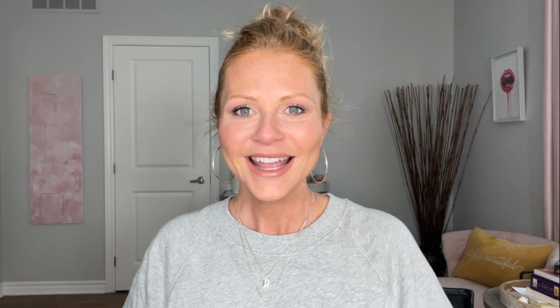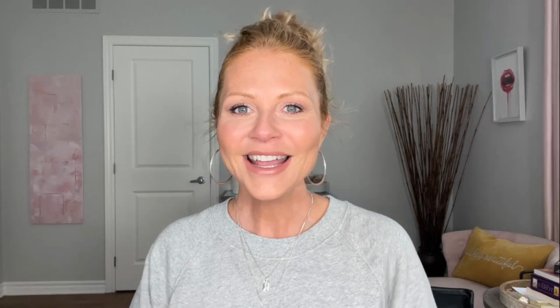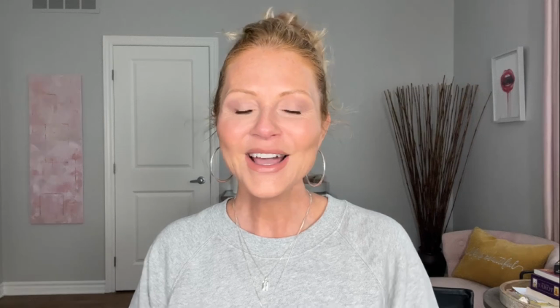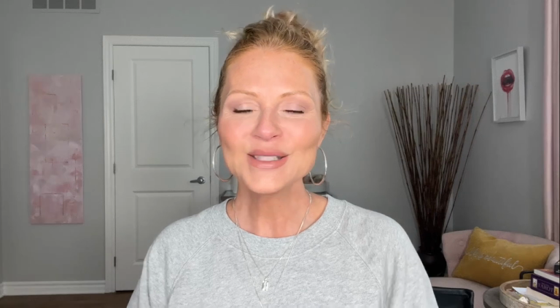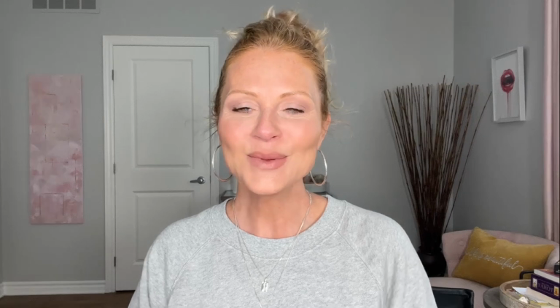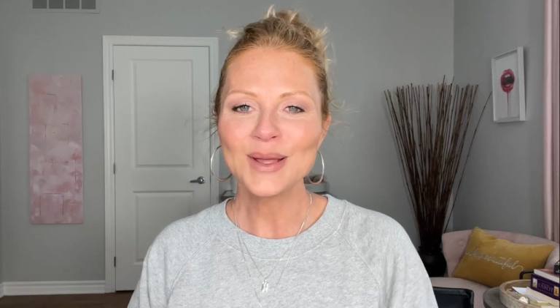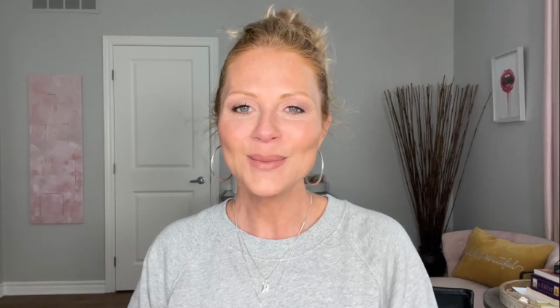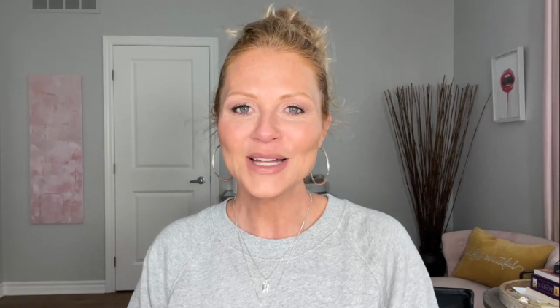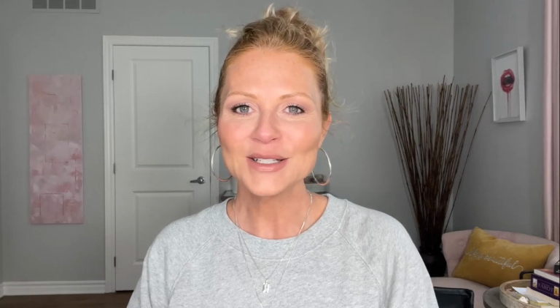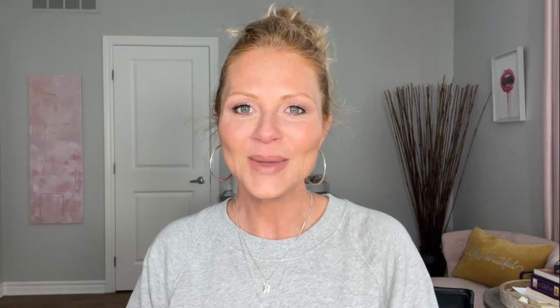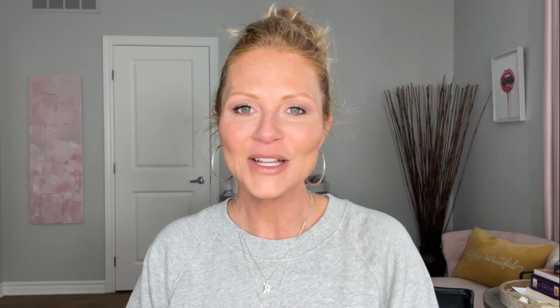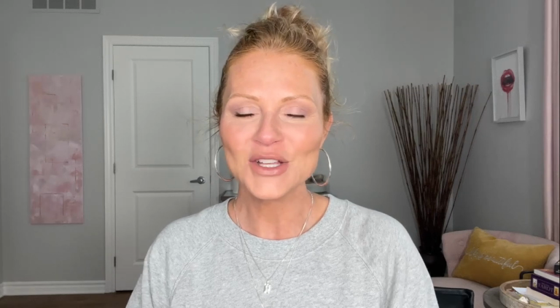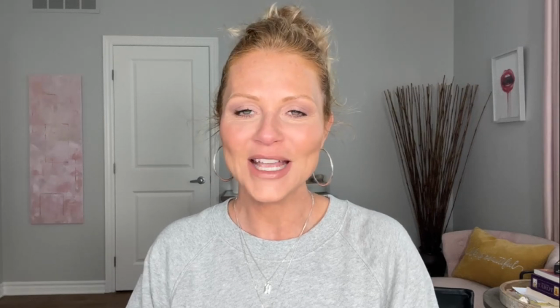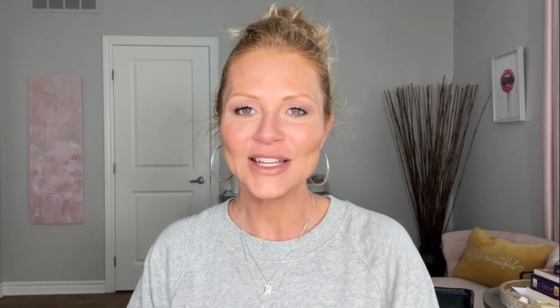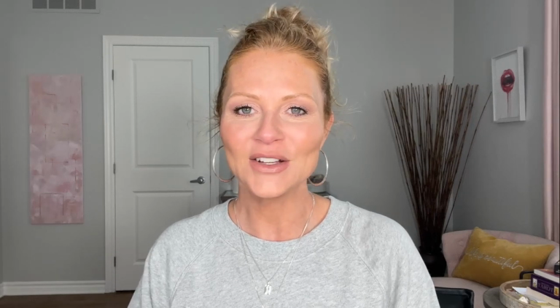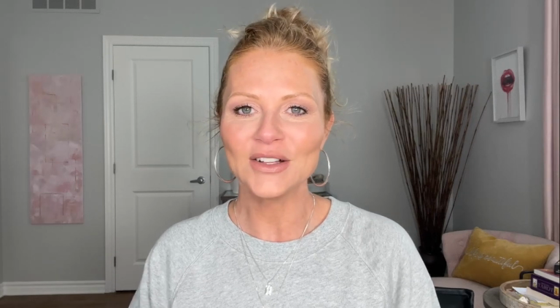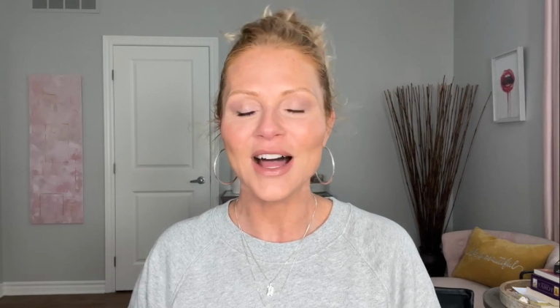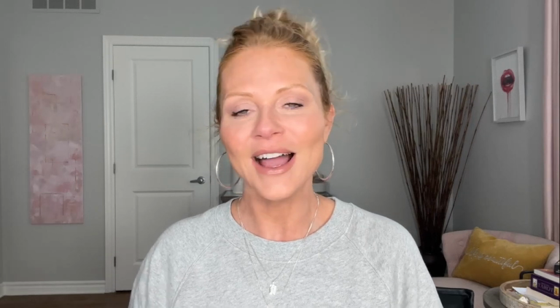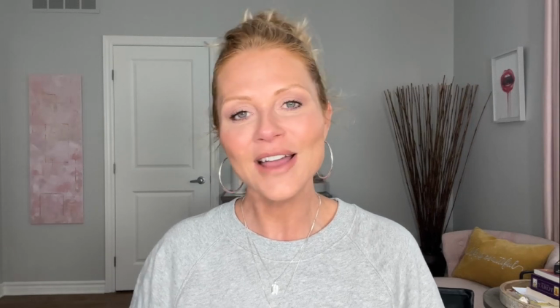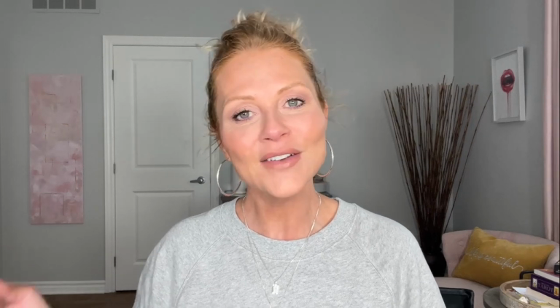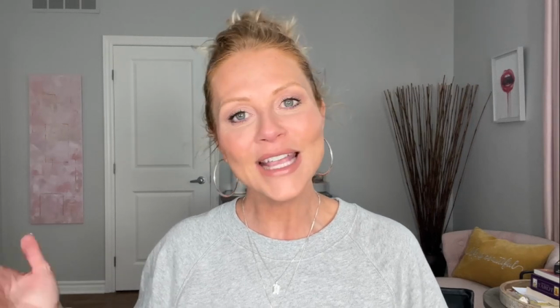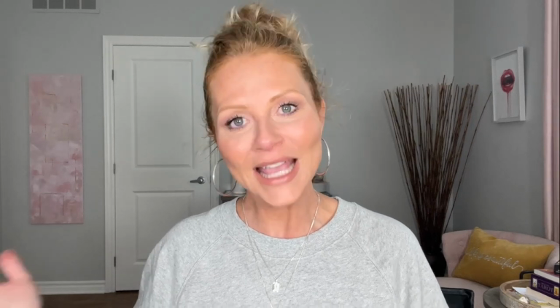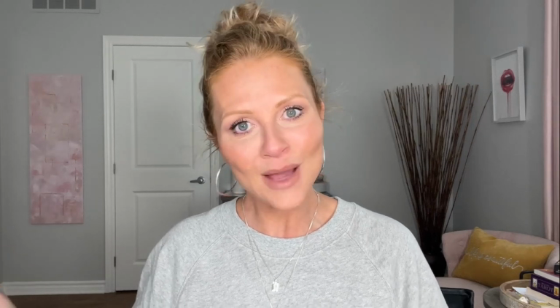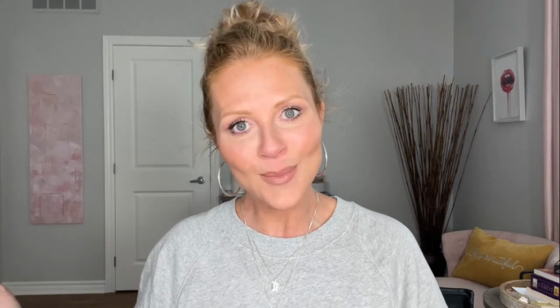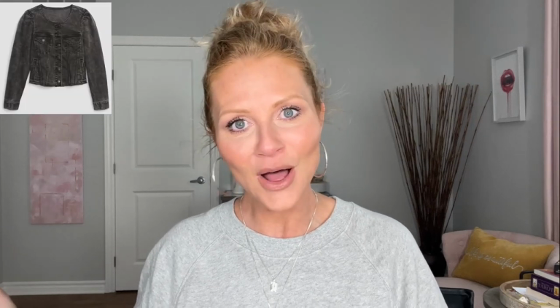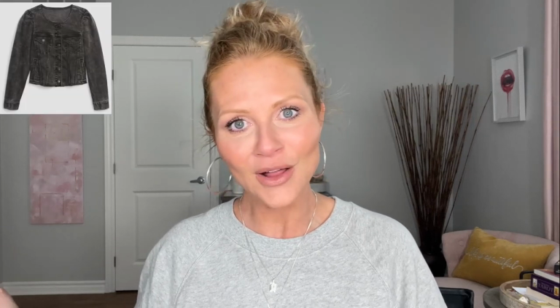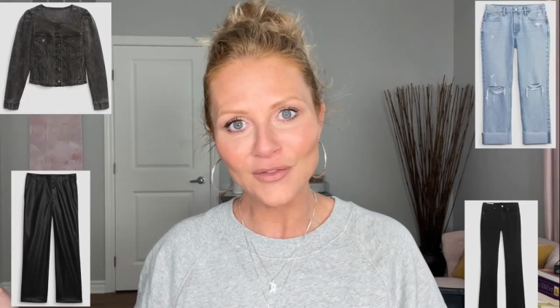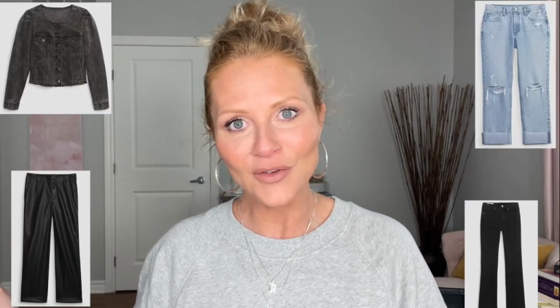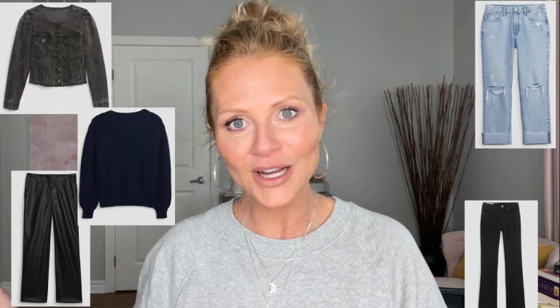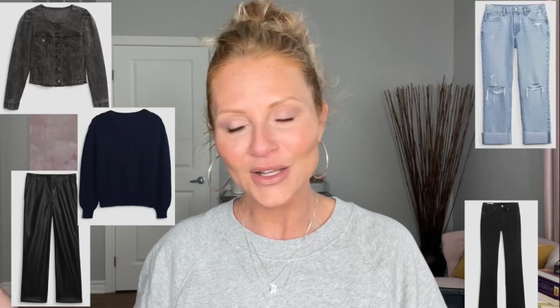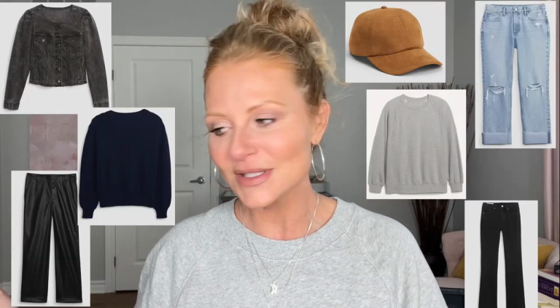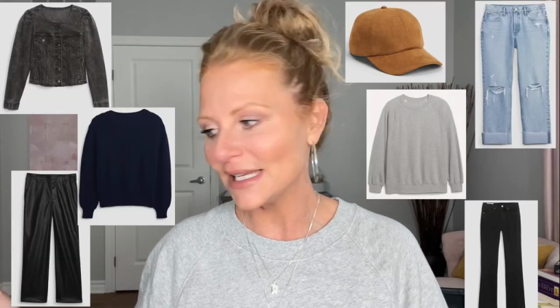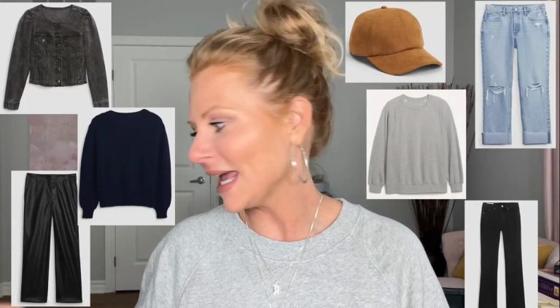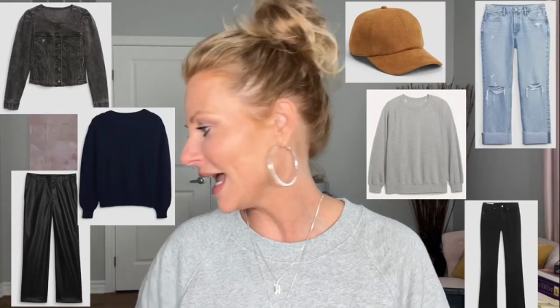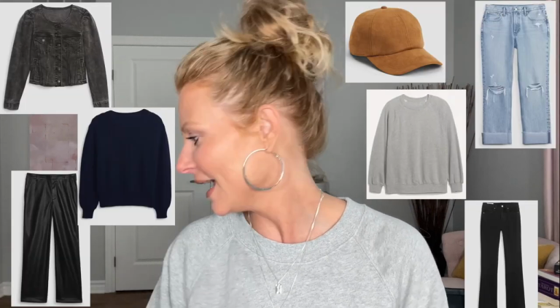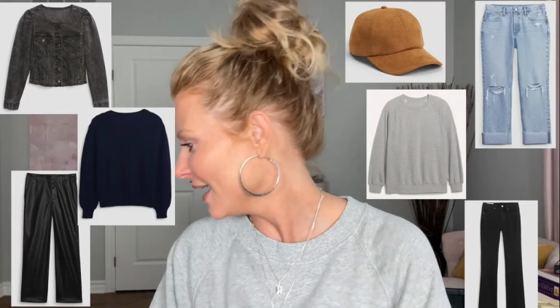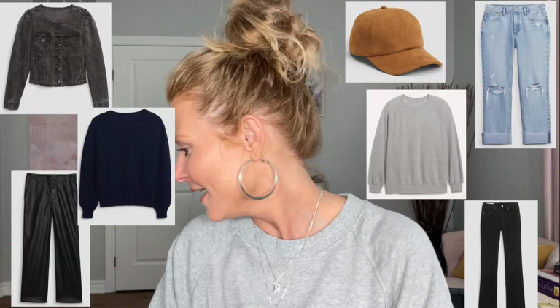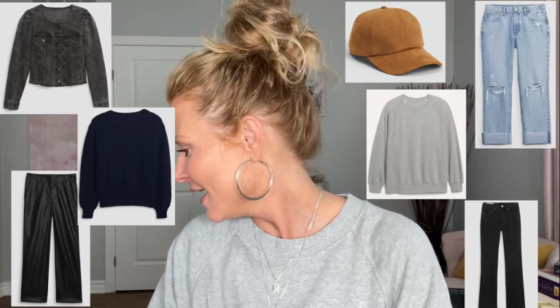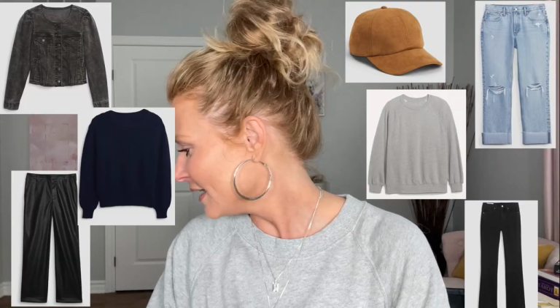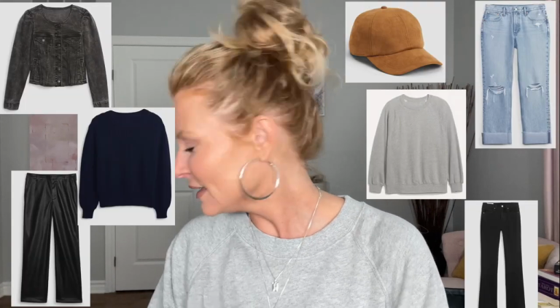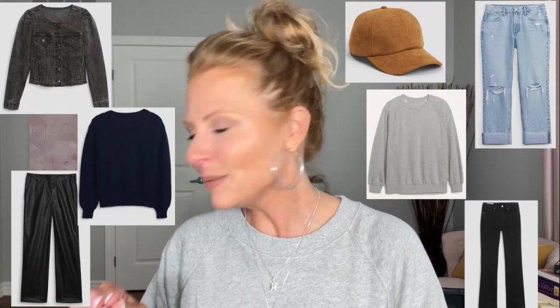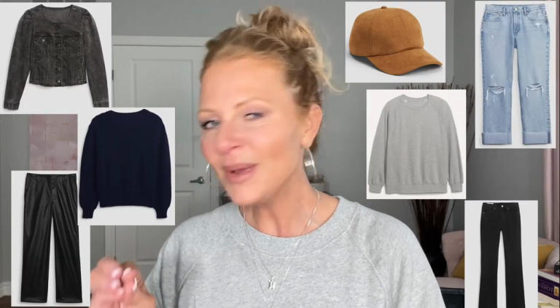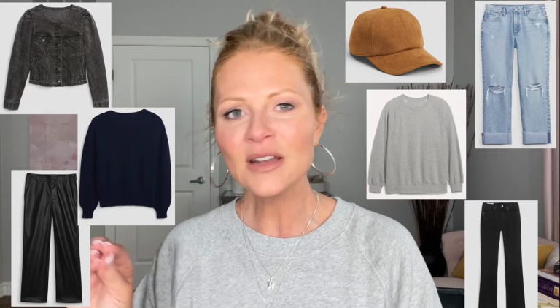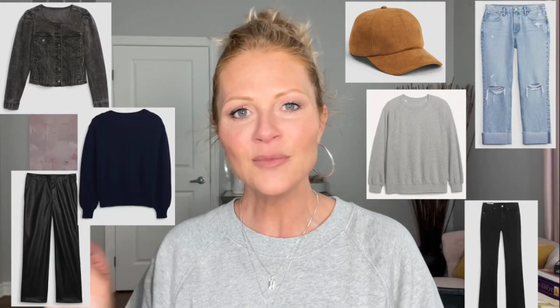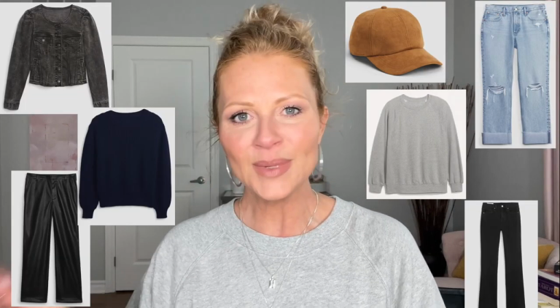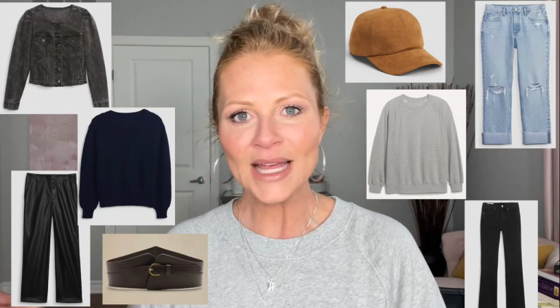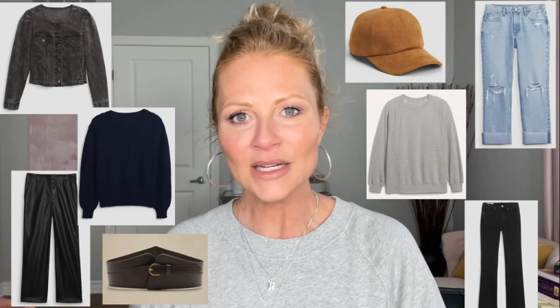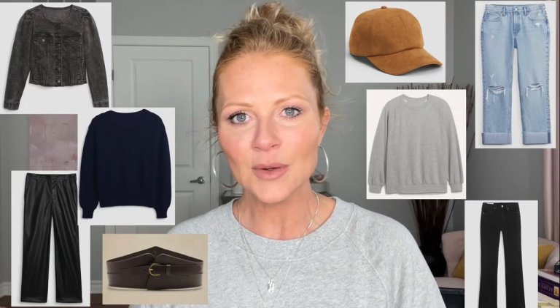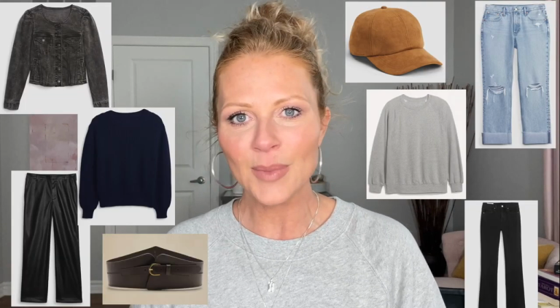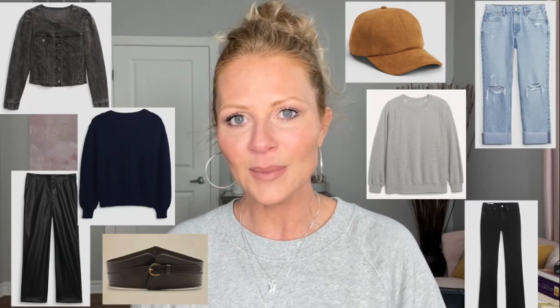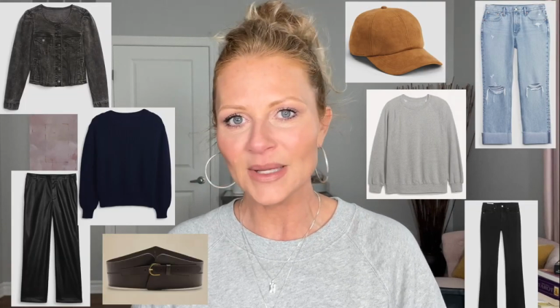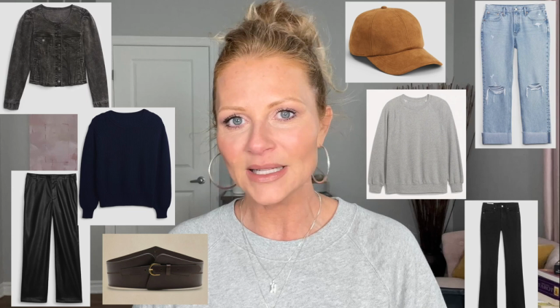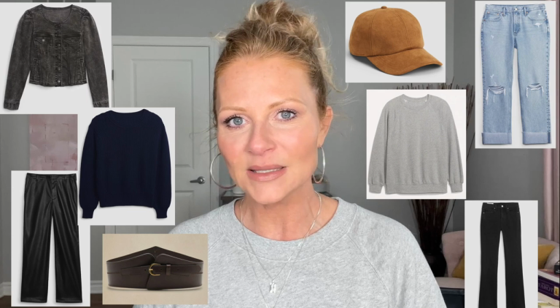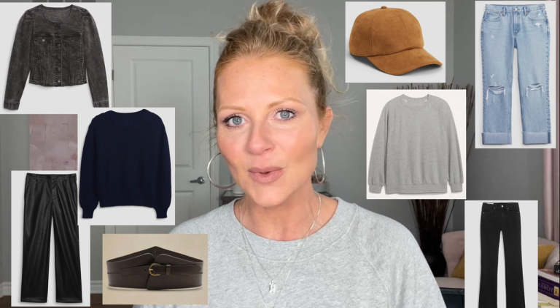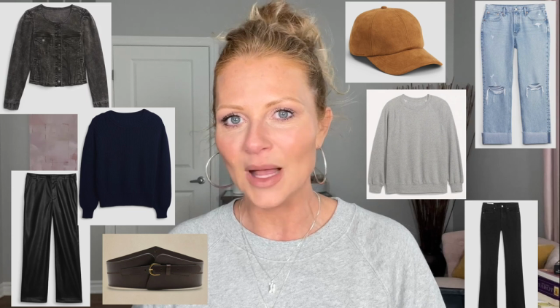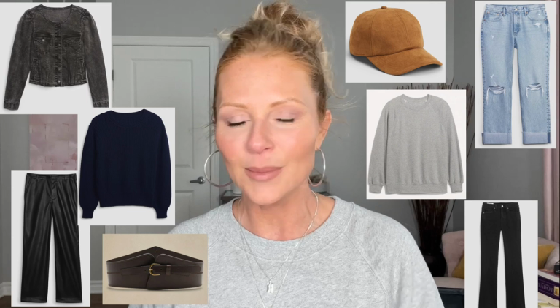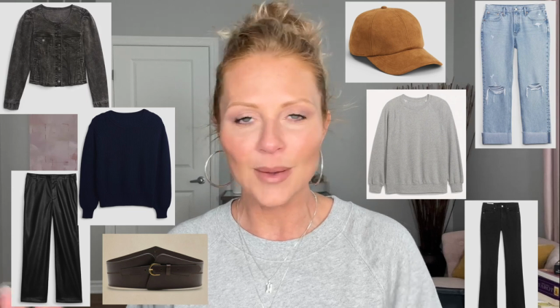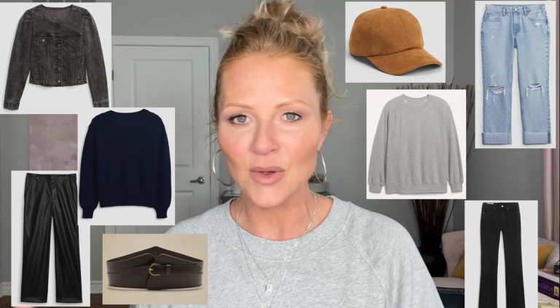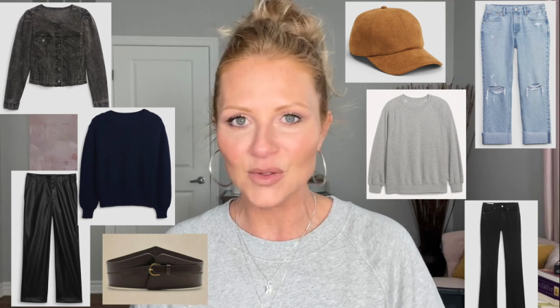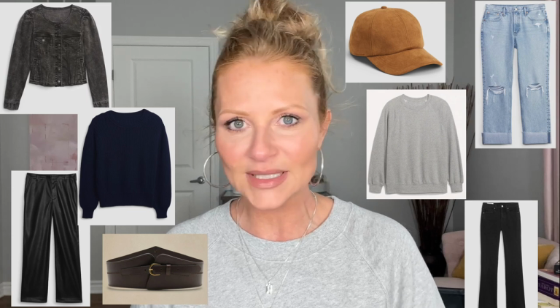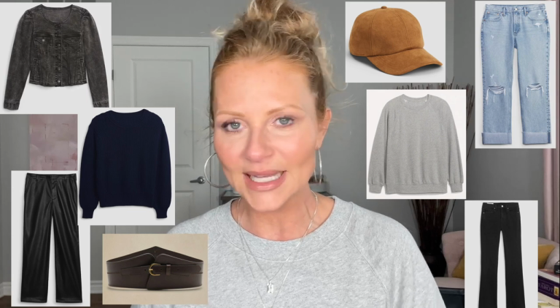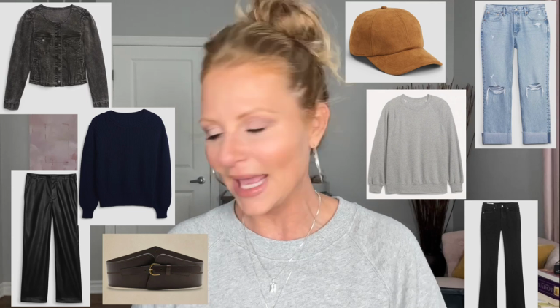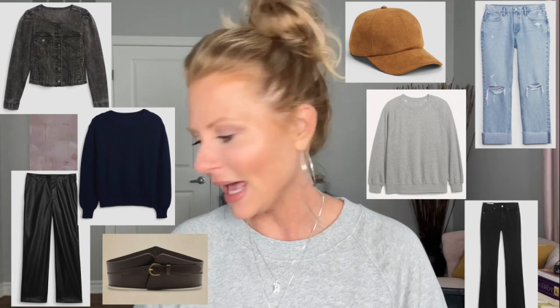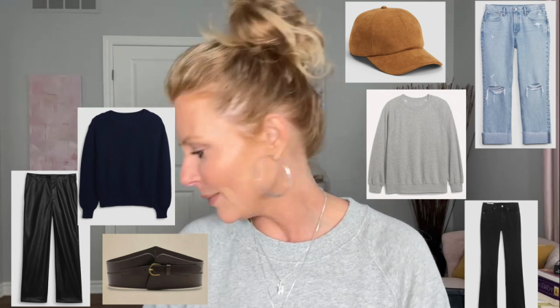Hey guys, welcome back to my channel. I have a Gap haul for you today, a little bit of Banana Republic as well, but mostly Gap.